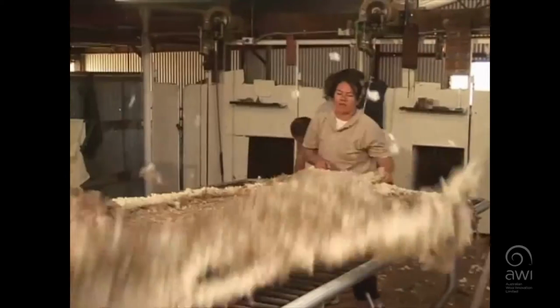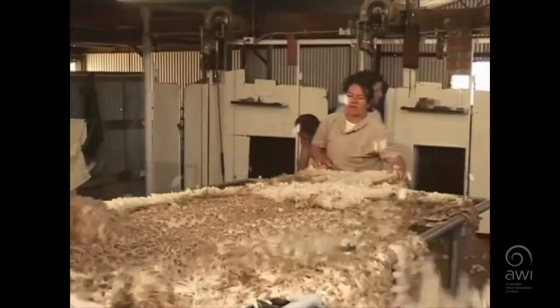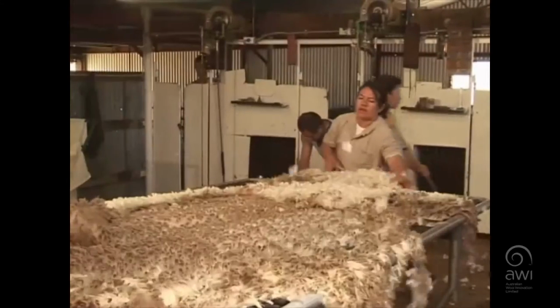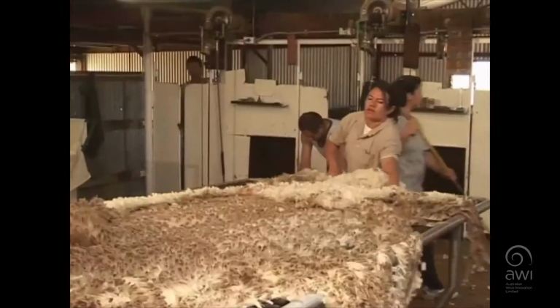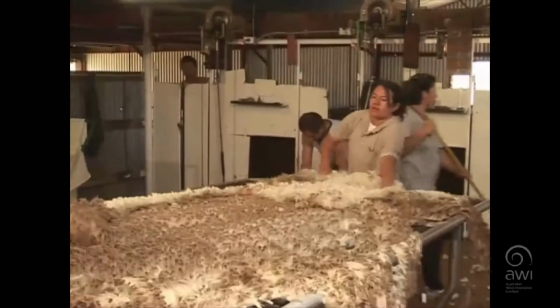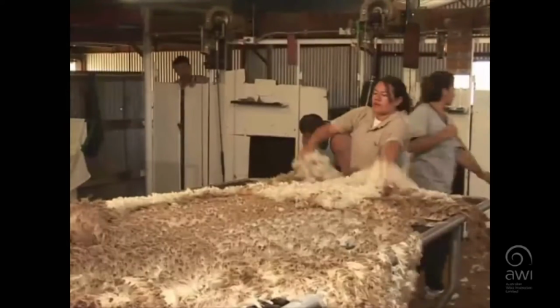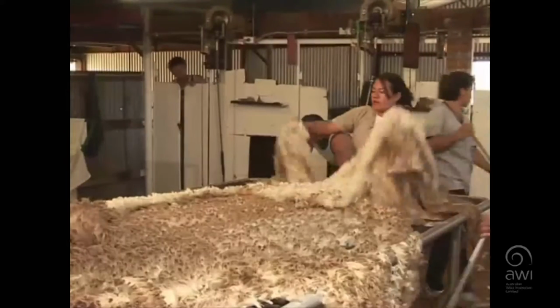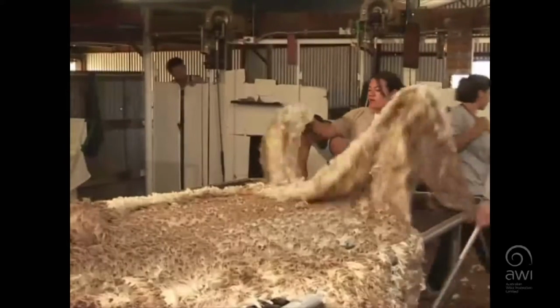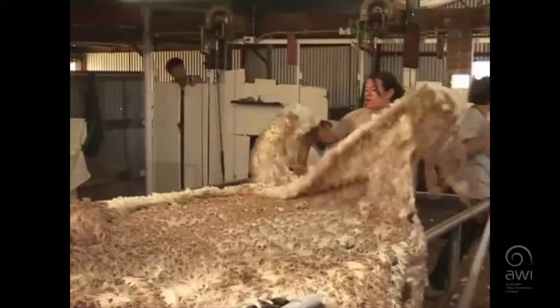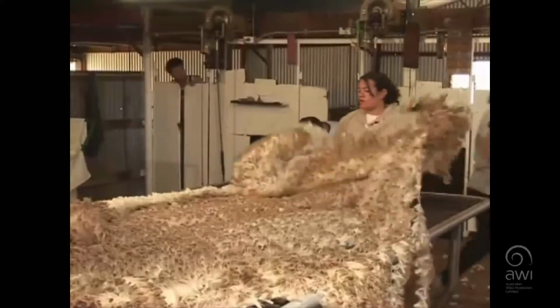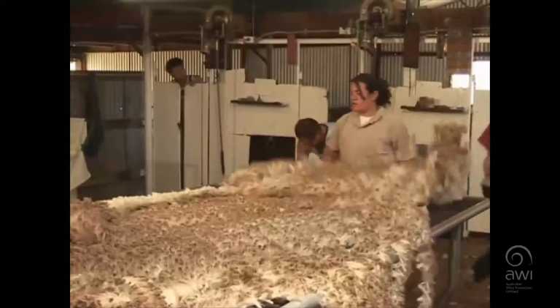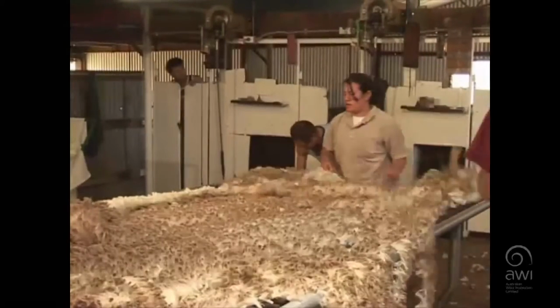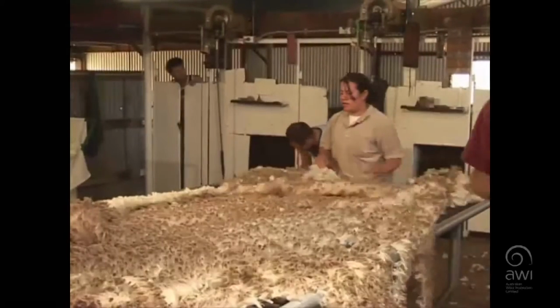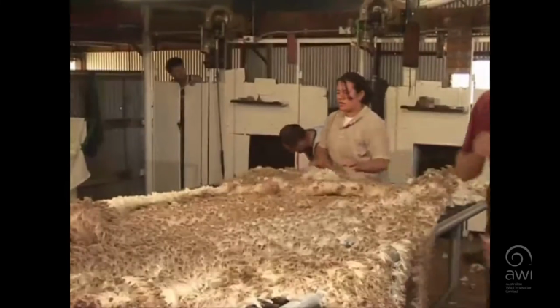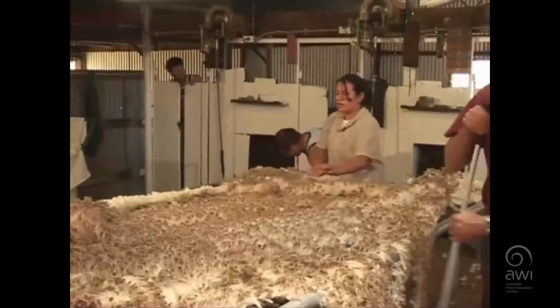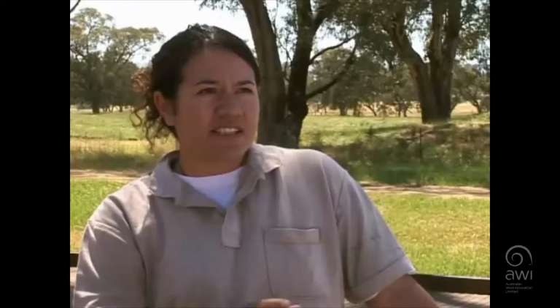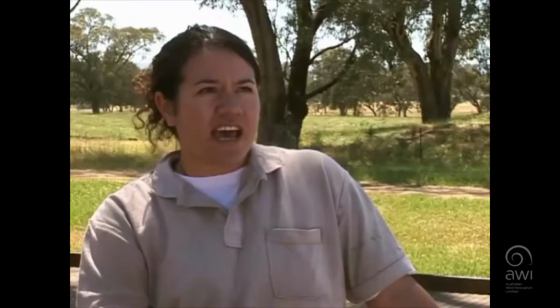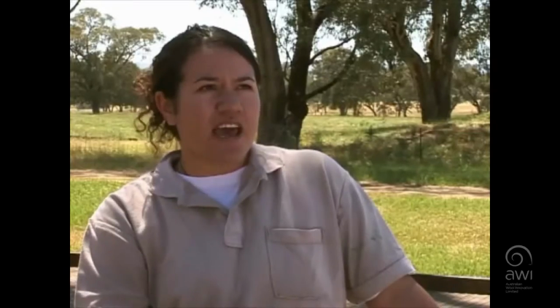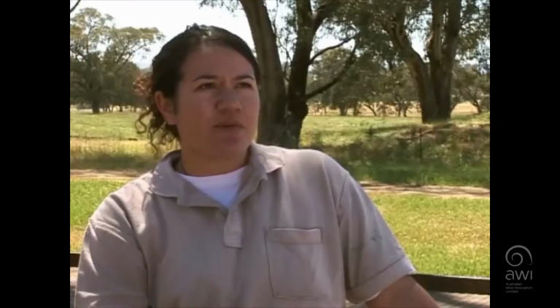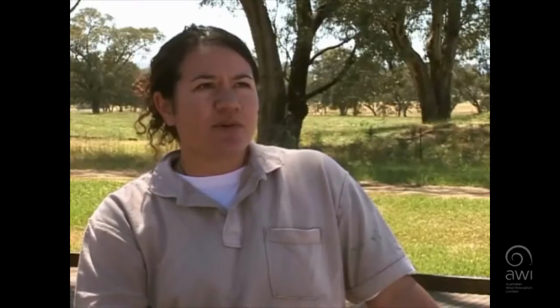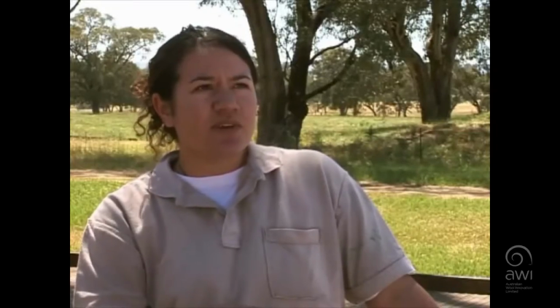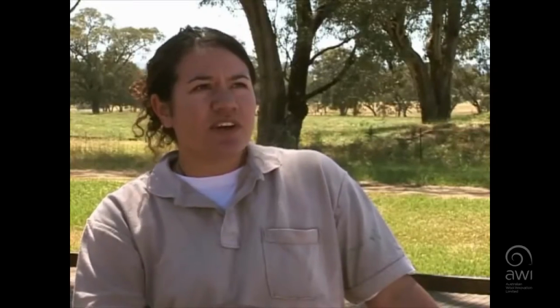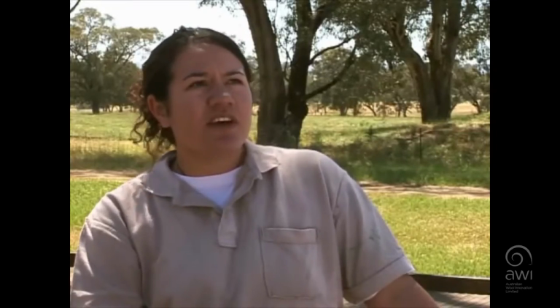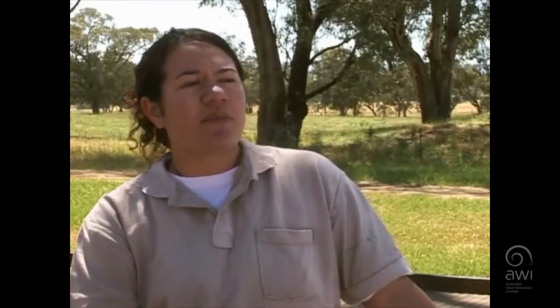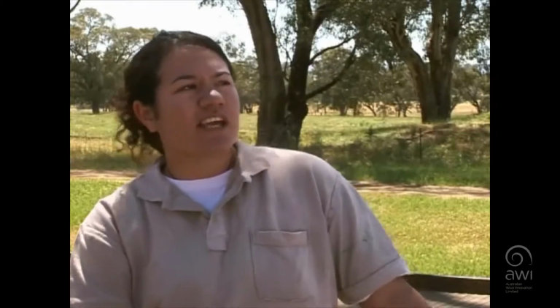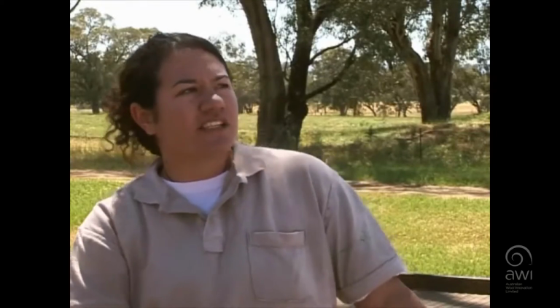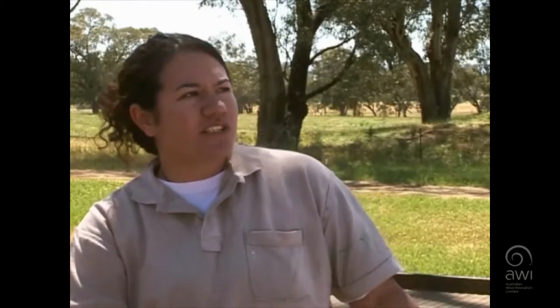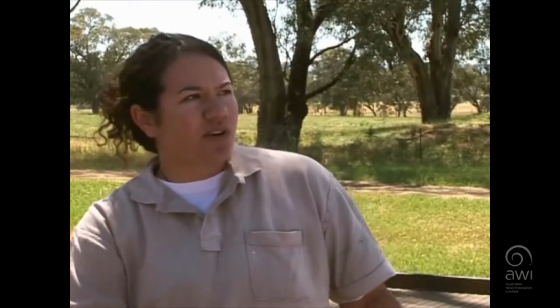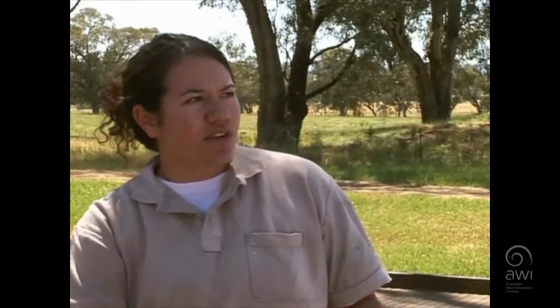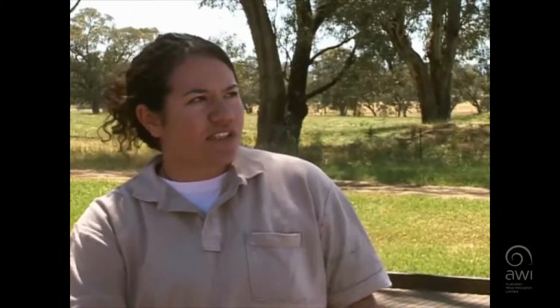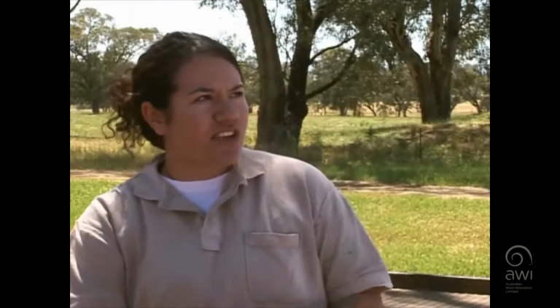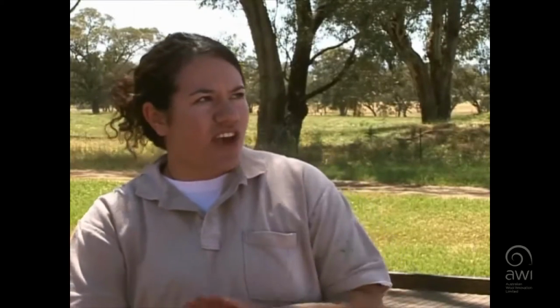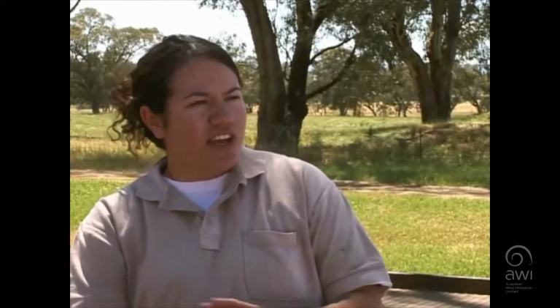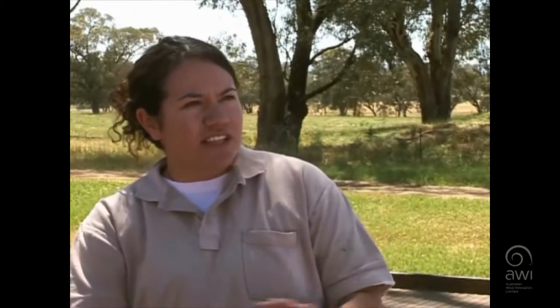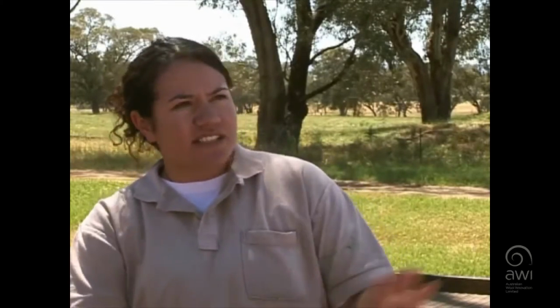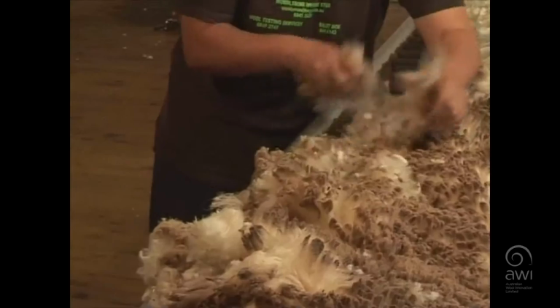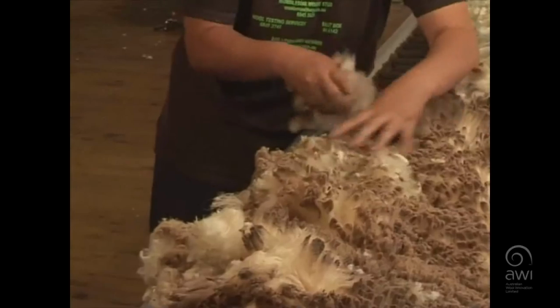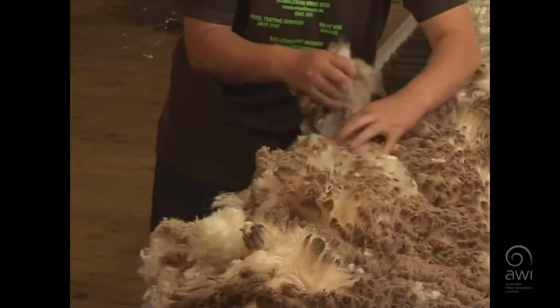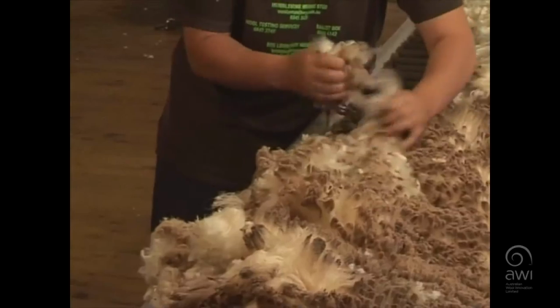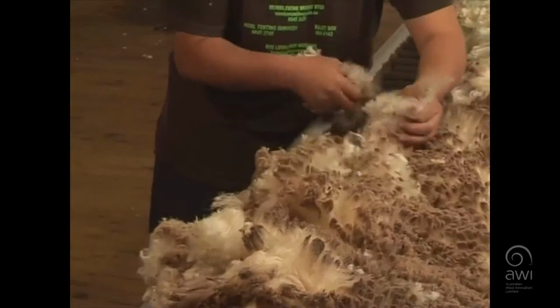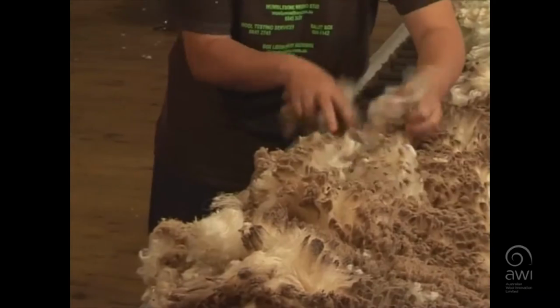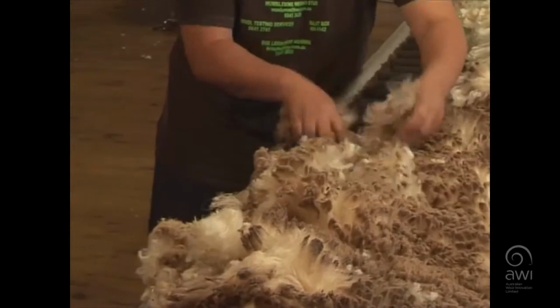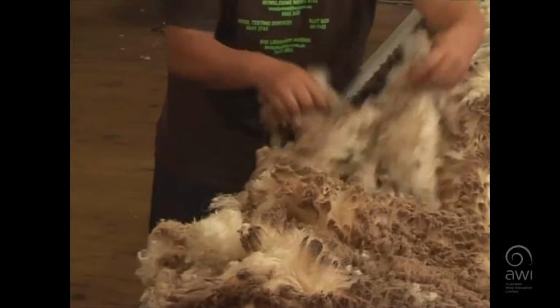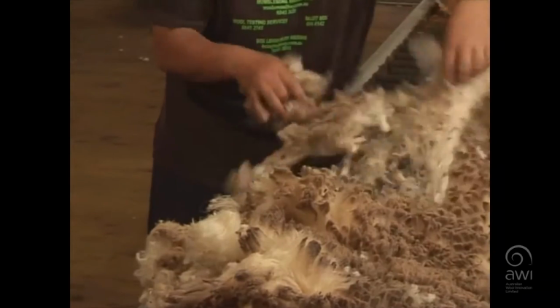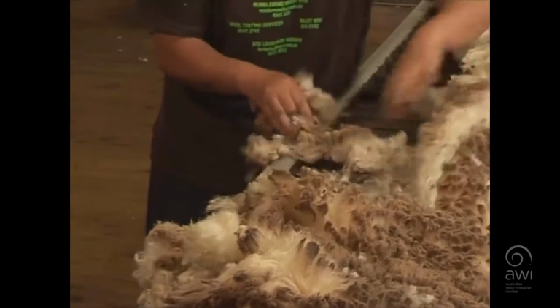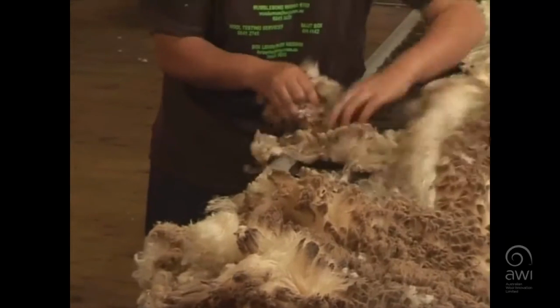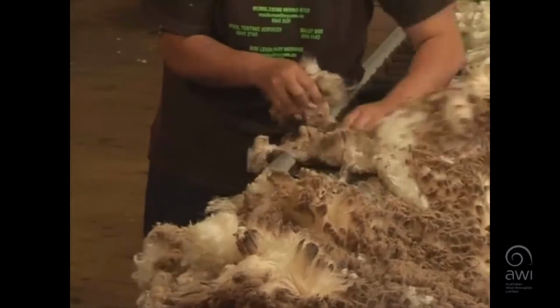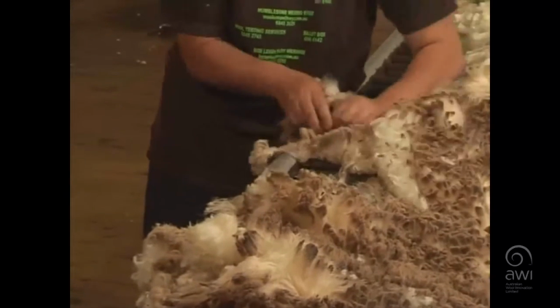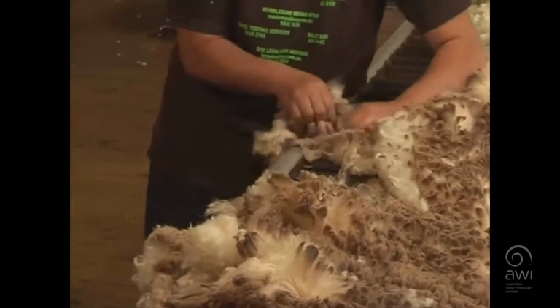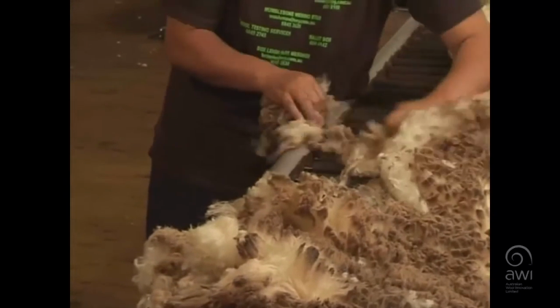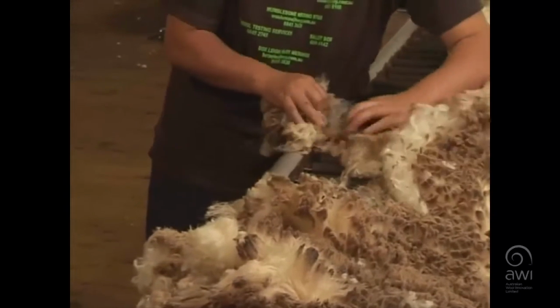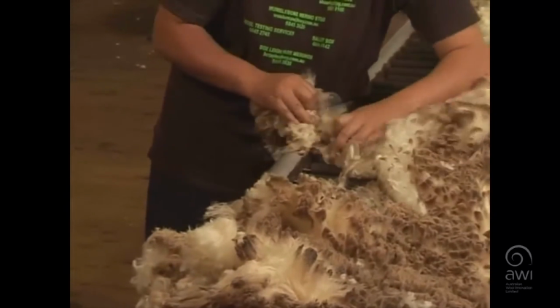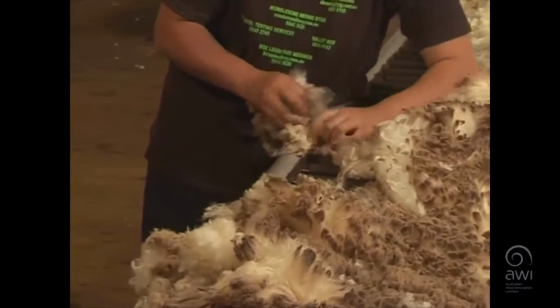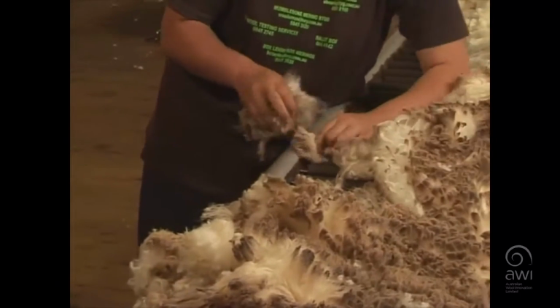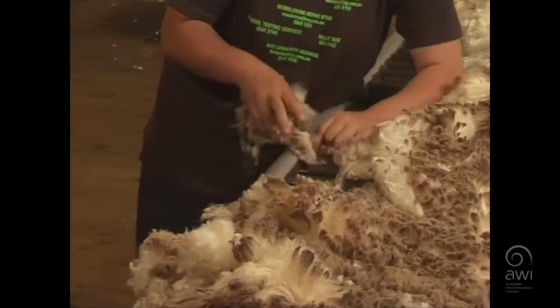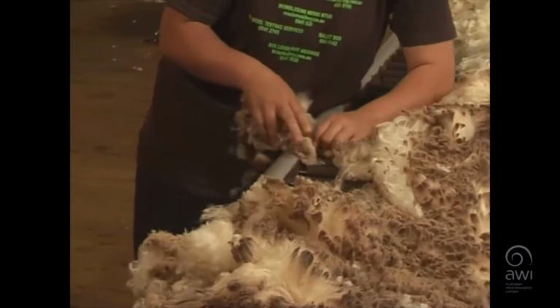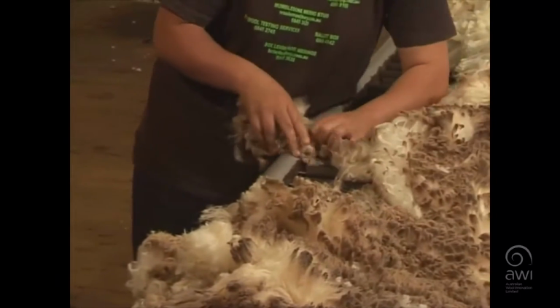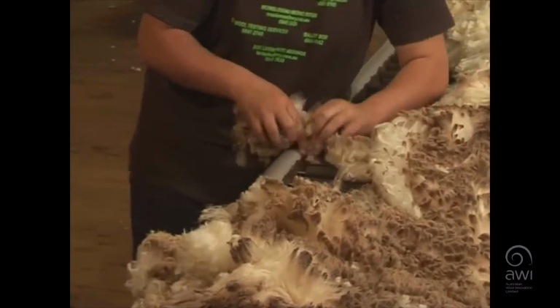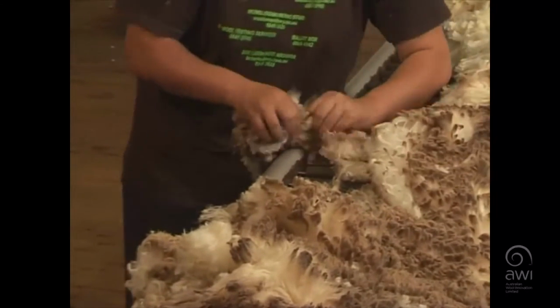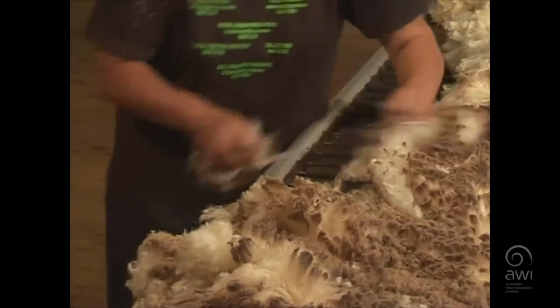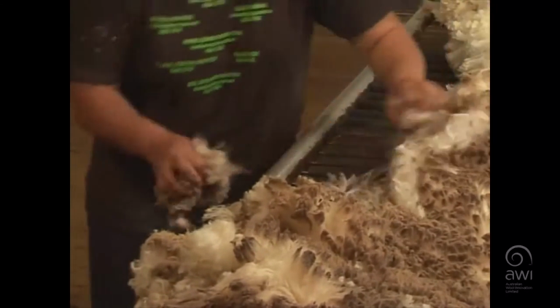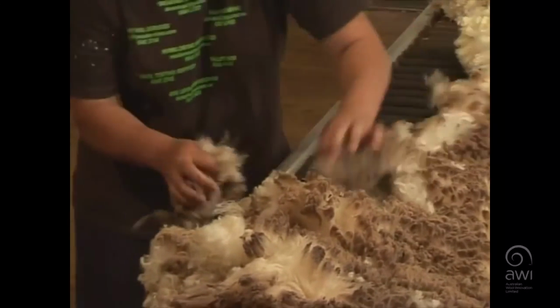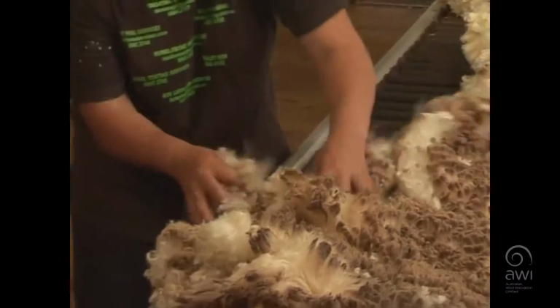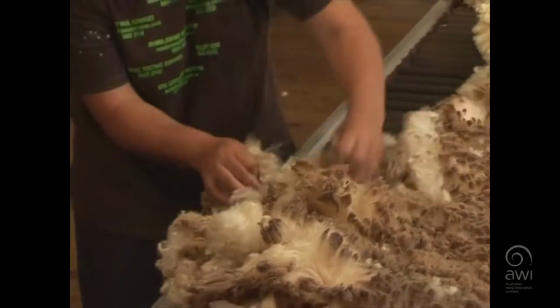The third role is being on the table, making sure all the skirtings are taken off as efficiently and effectively as you can.